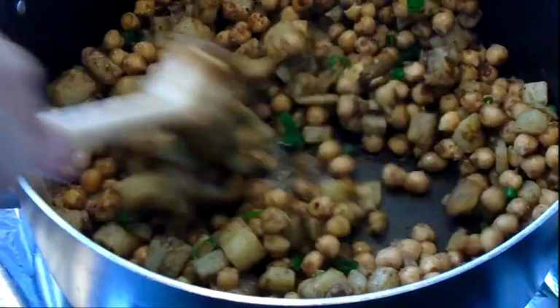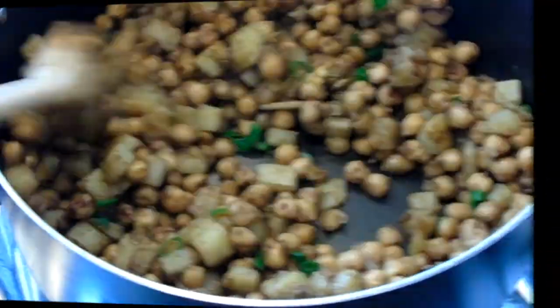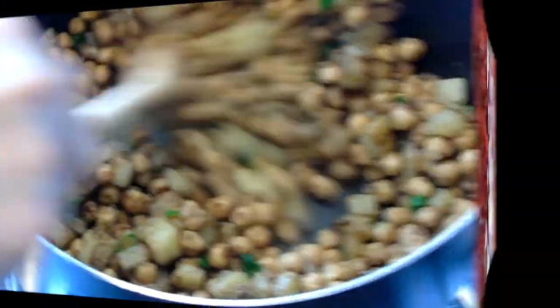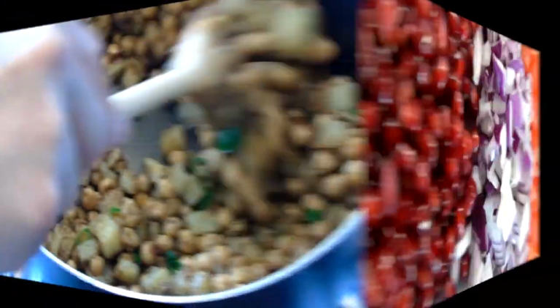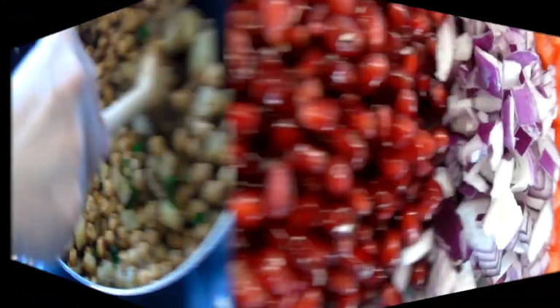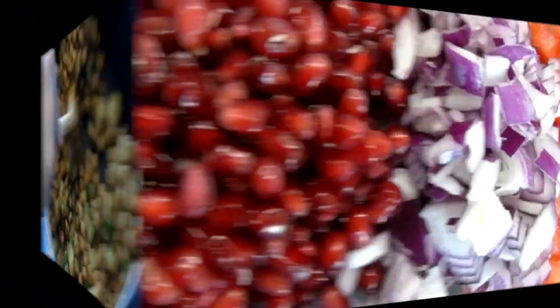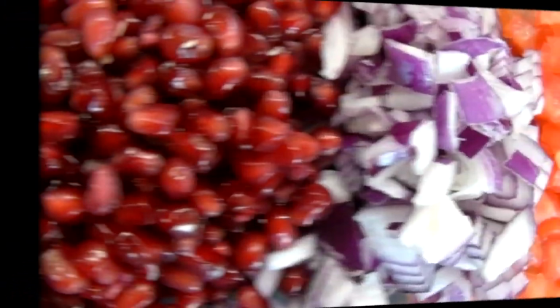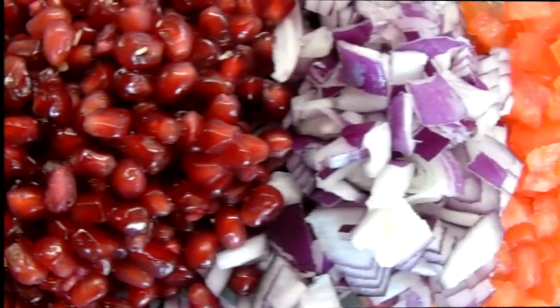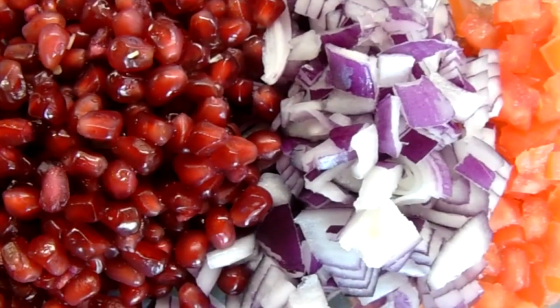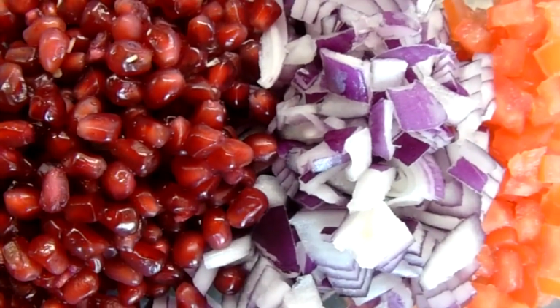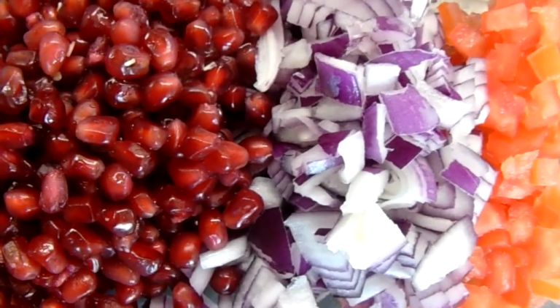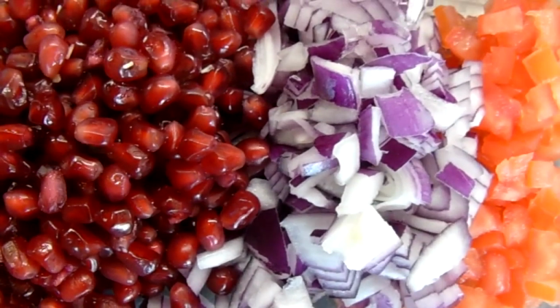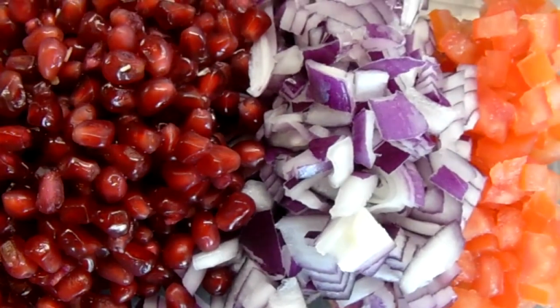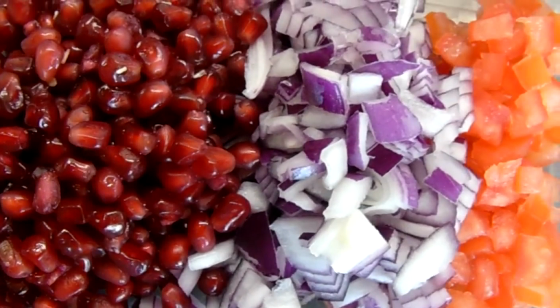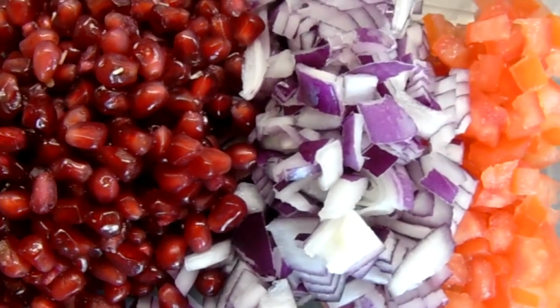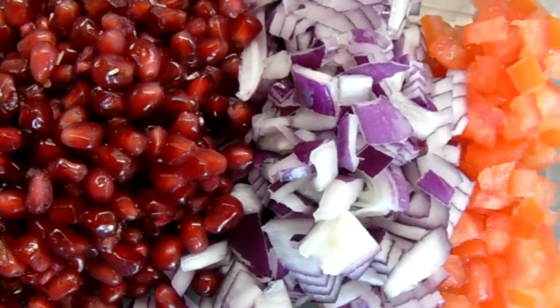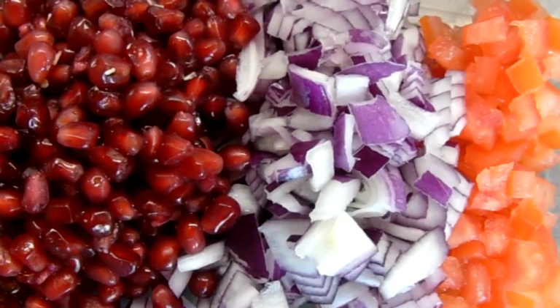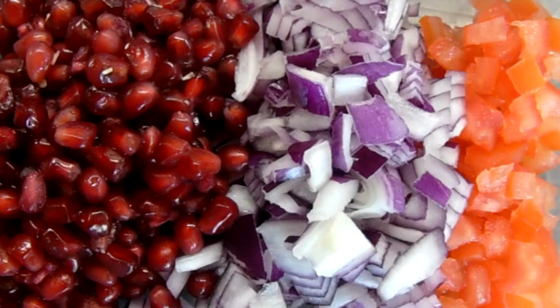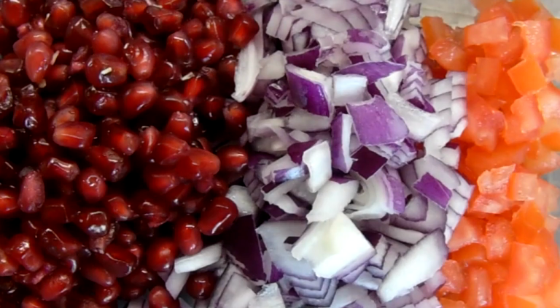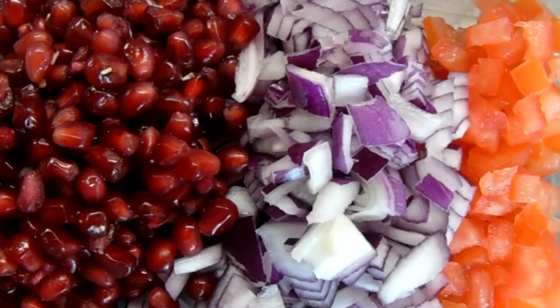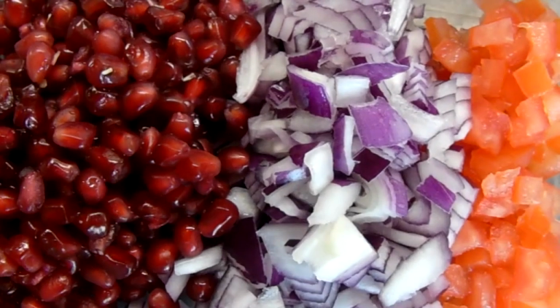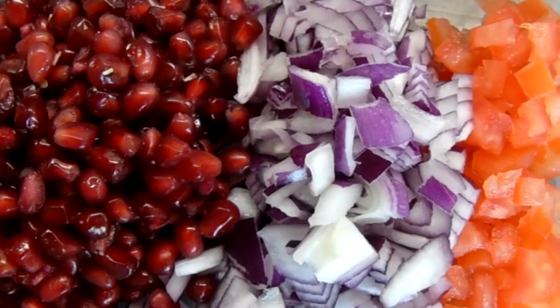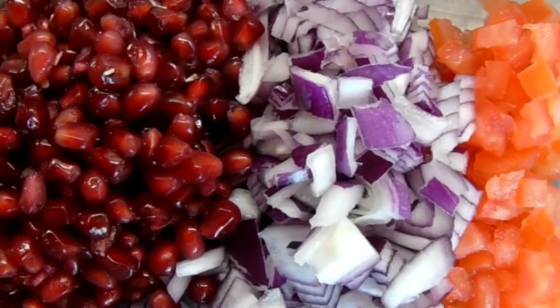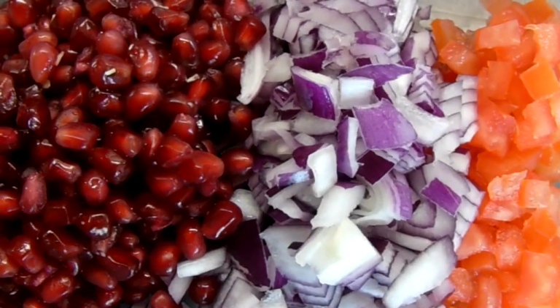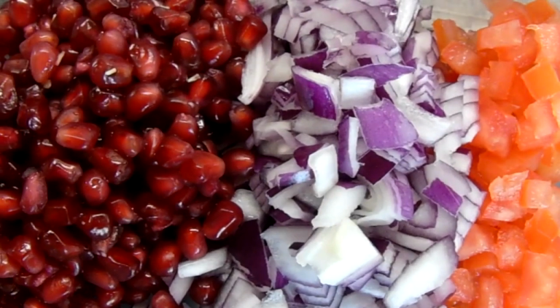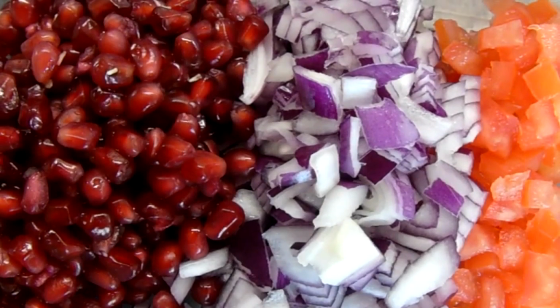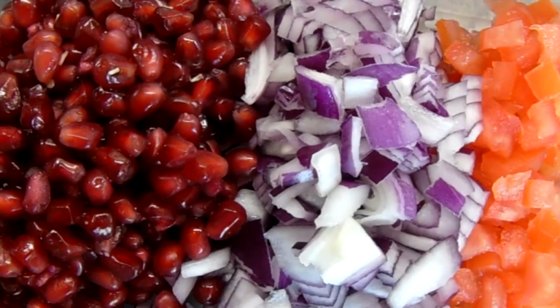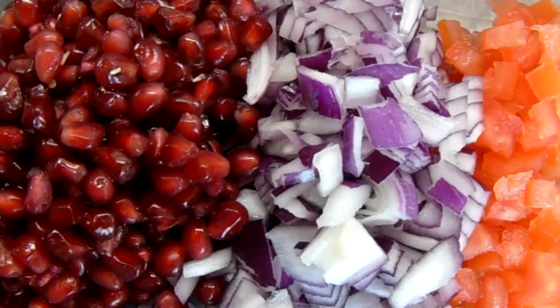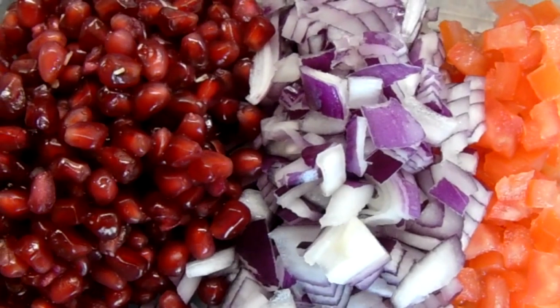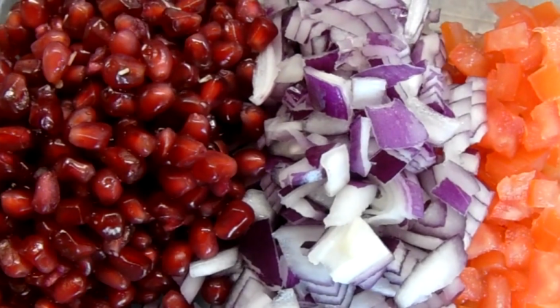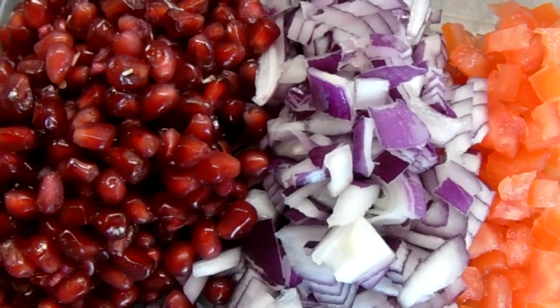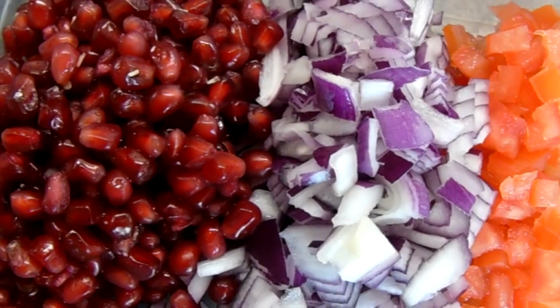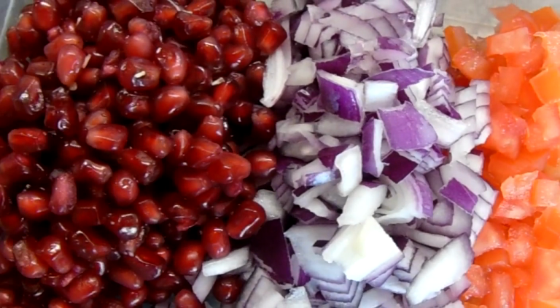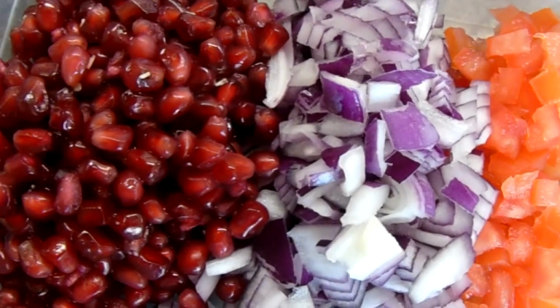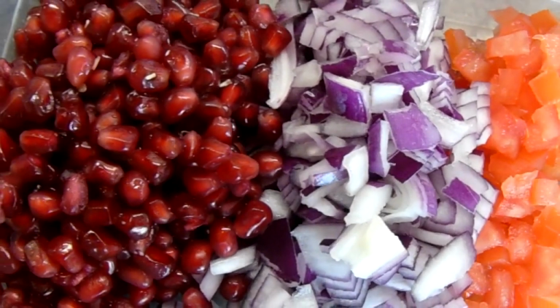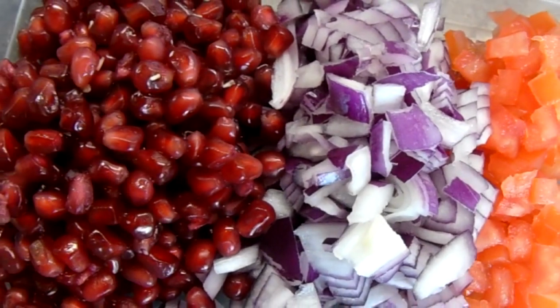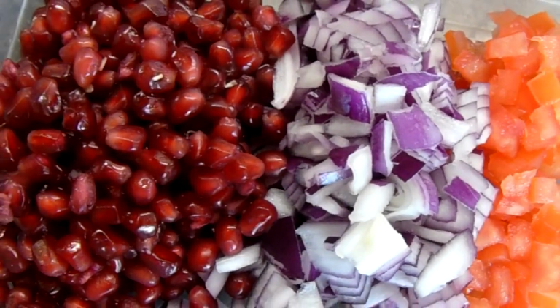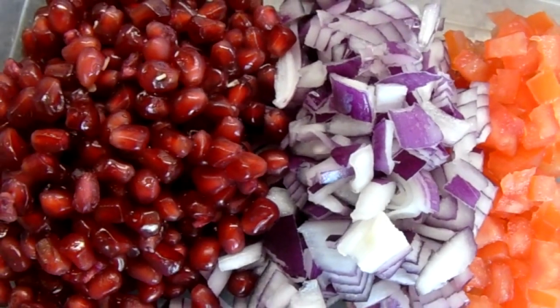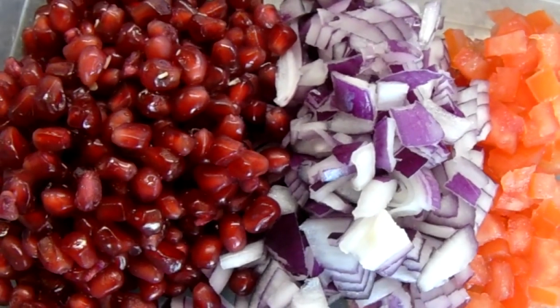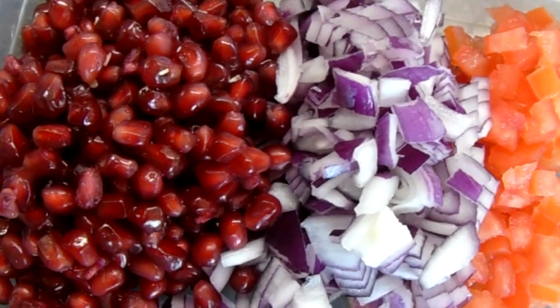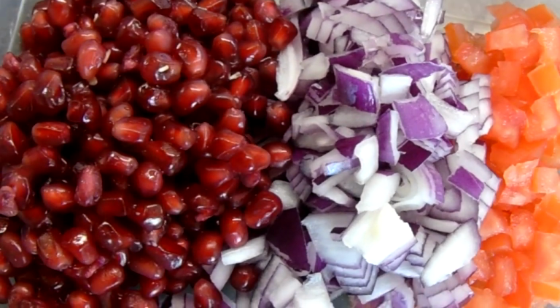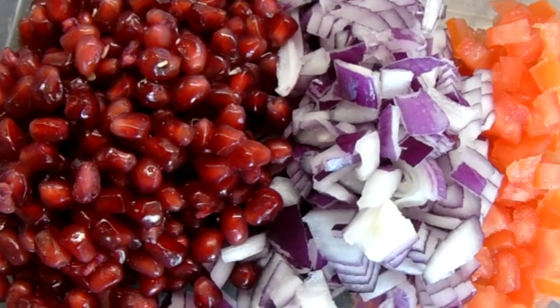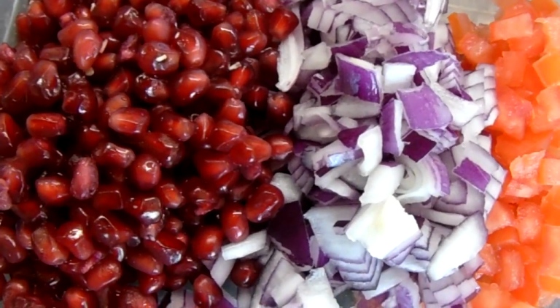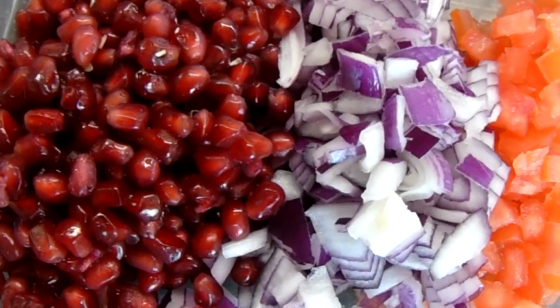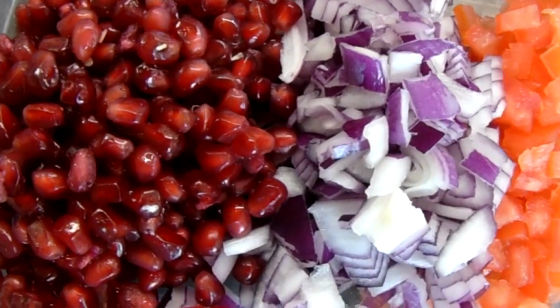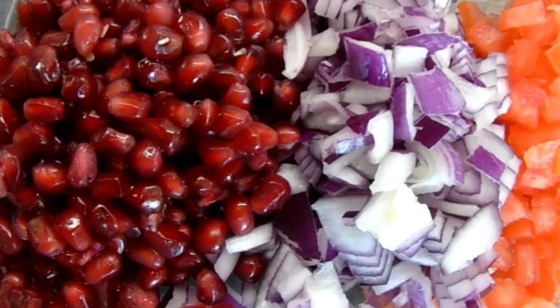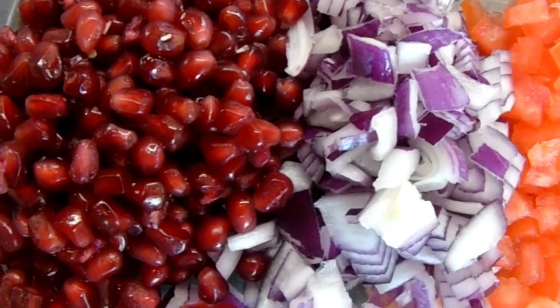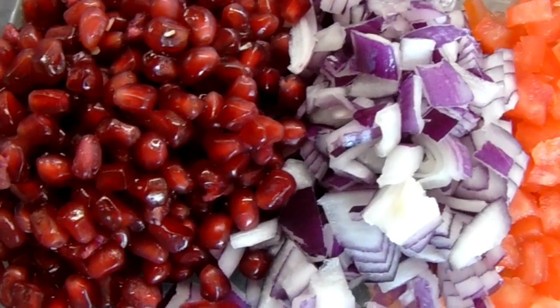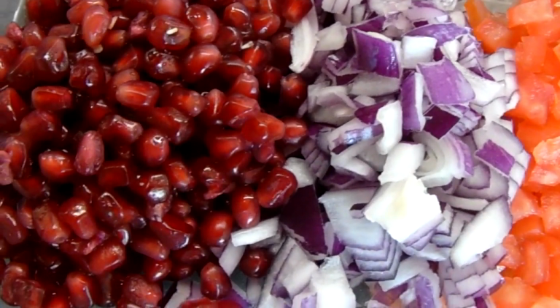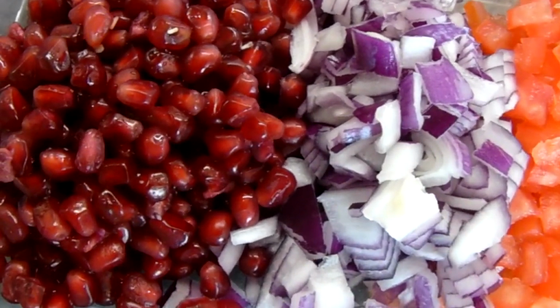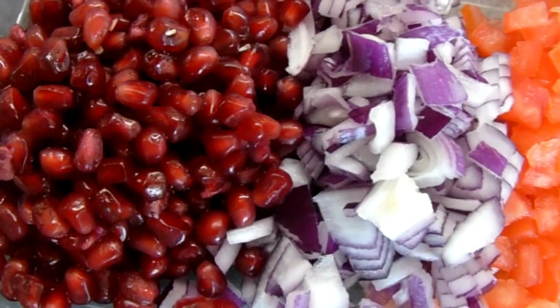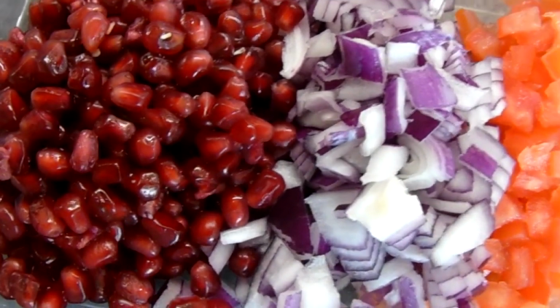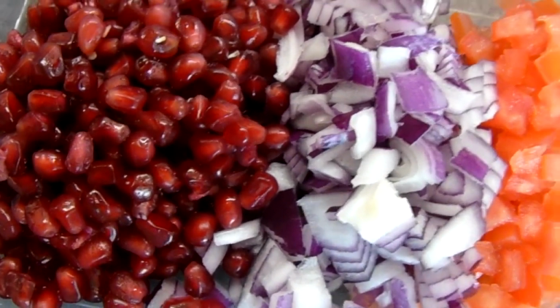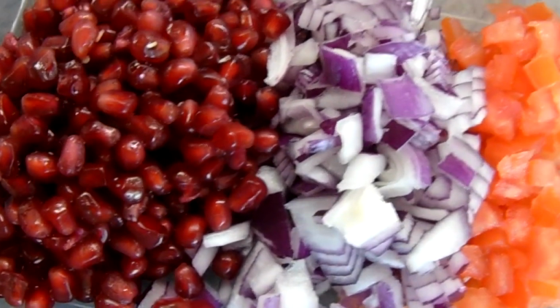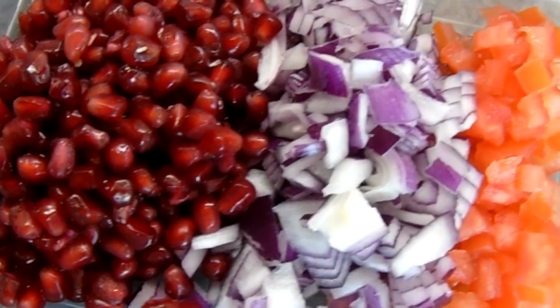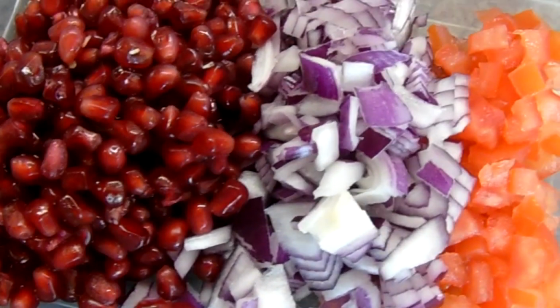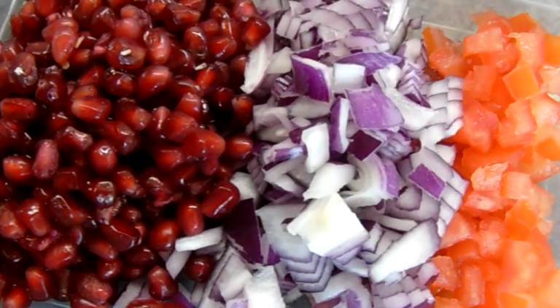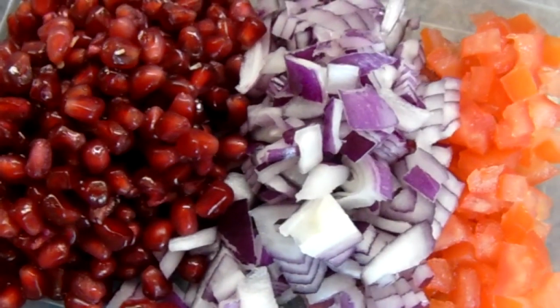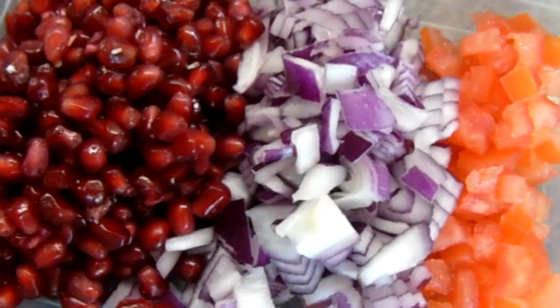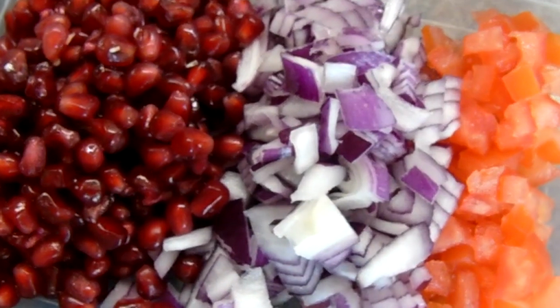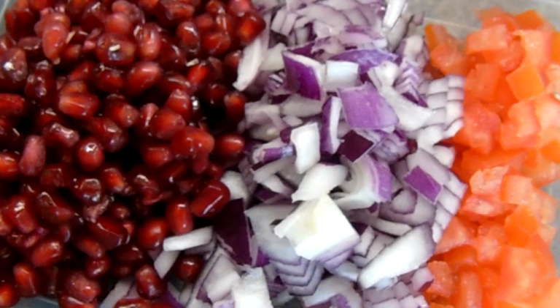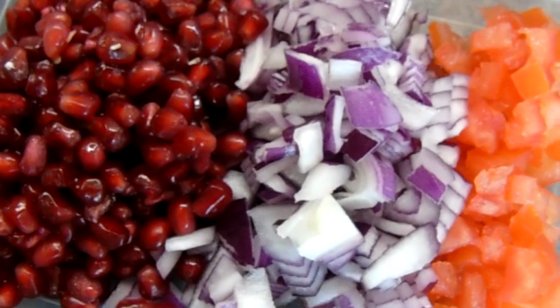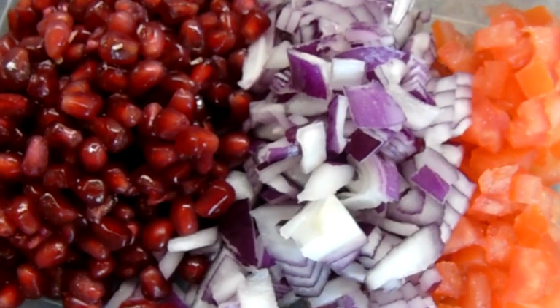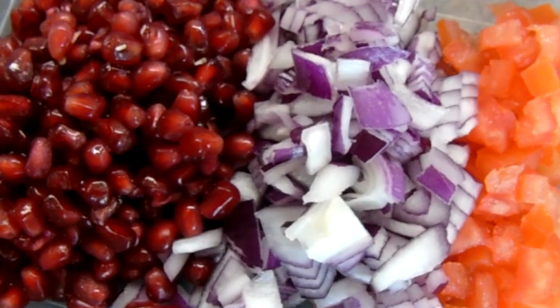The next step is to prepare the toppings. Finely chop a red onion, finely chop a tomato, and deseed a pomegranate.